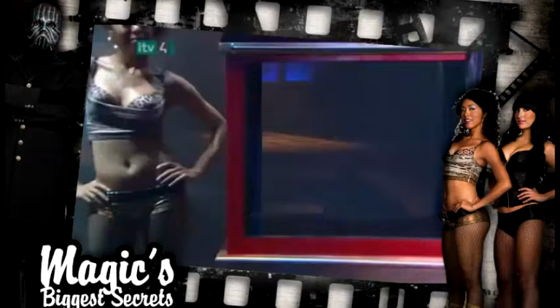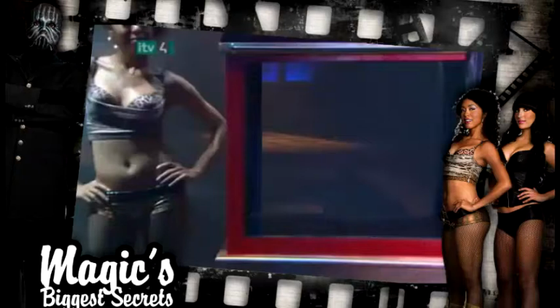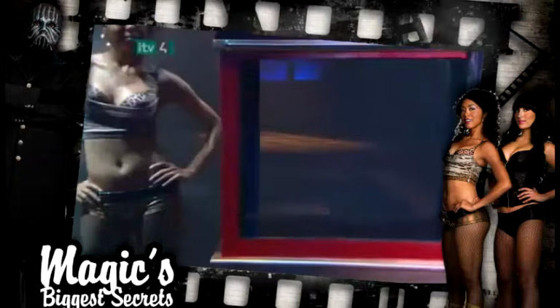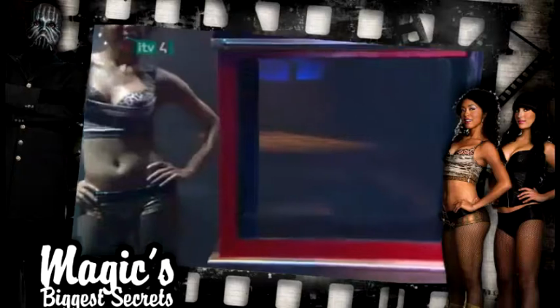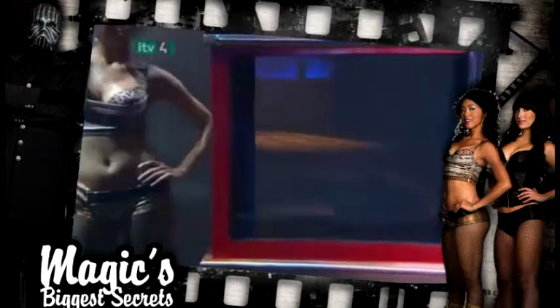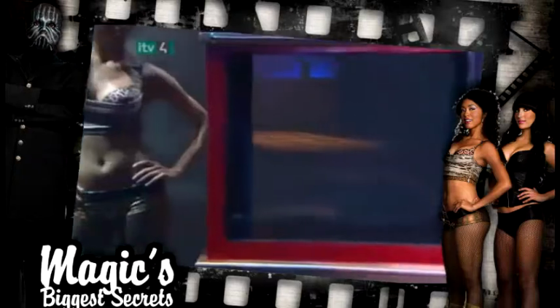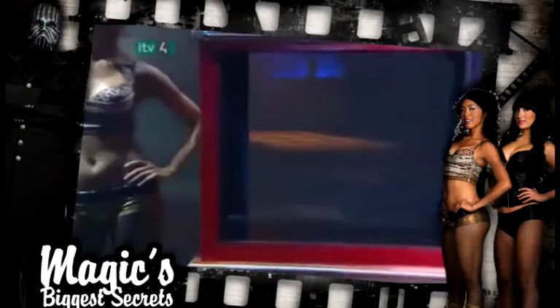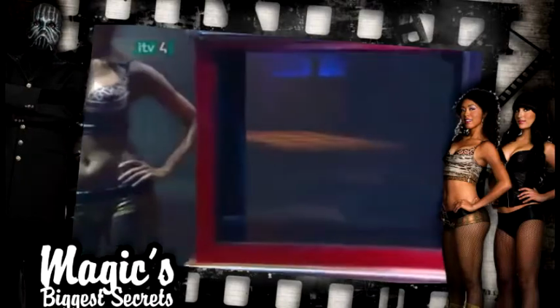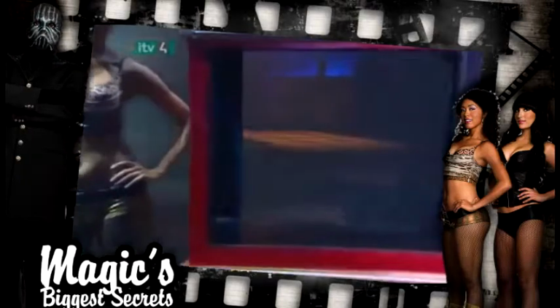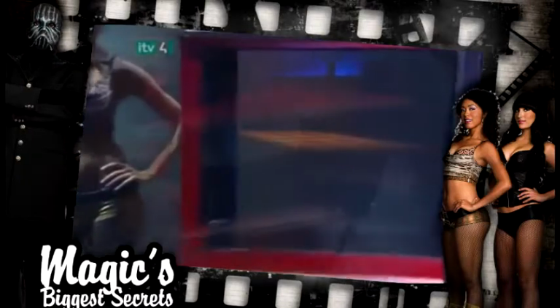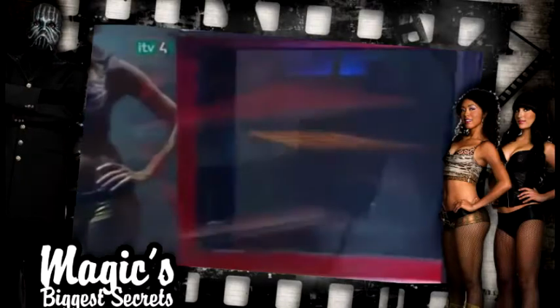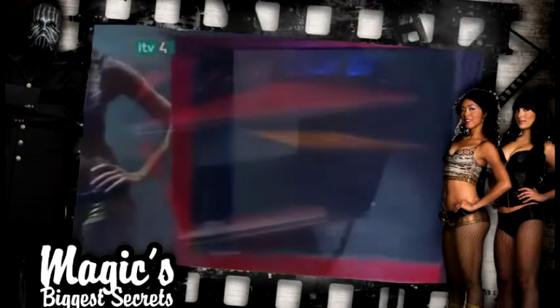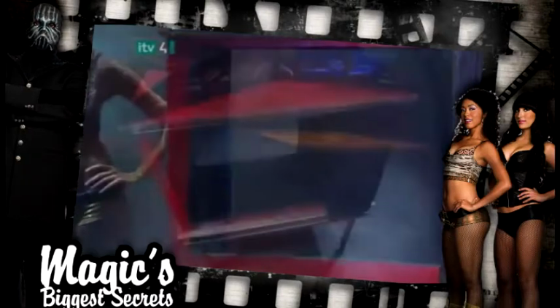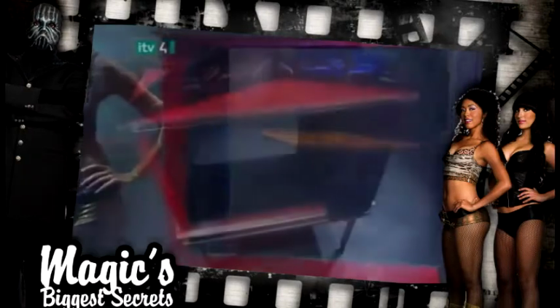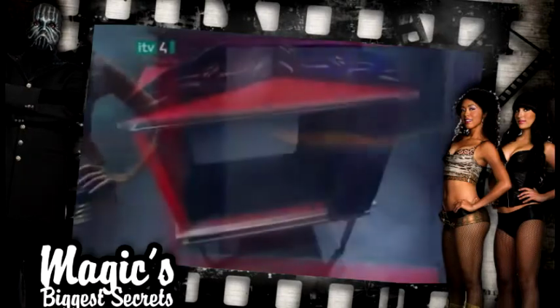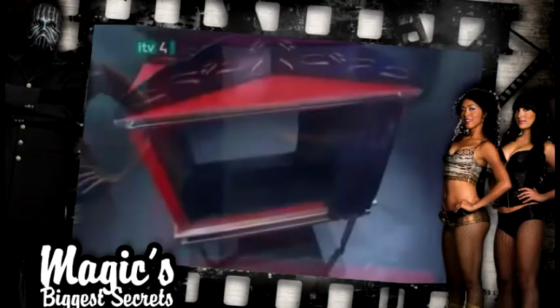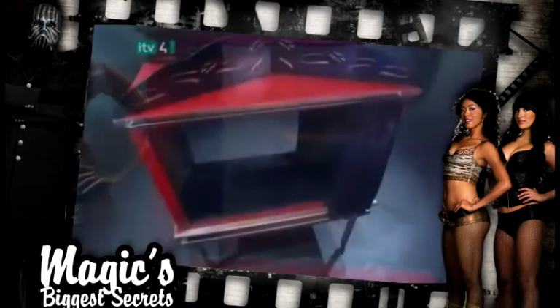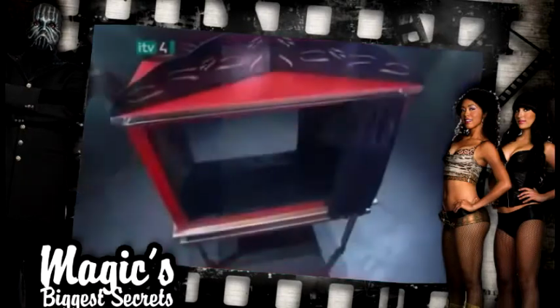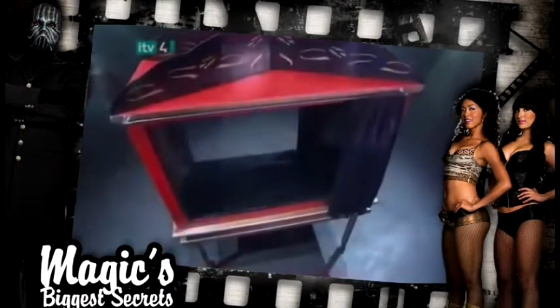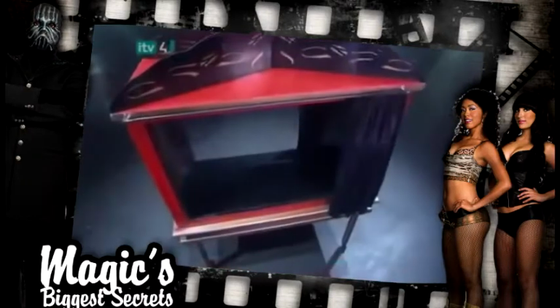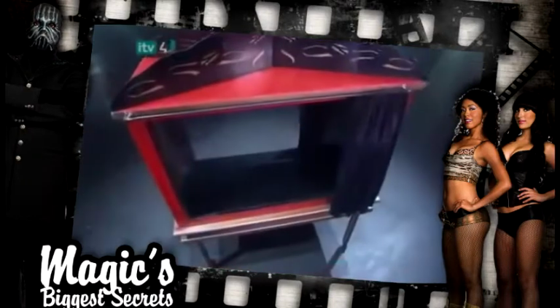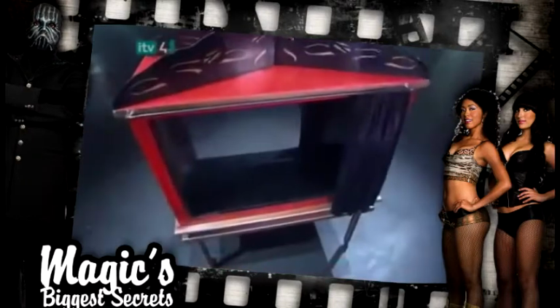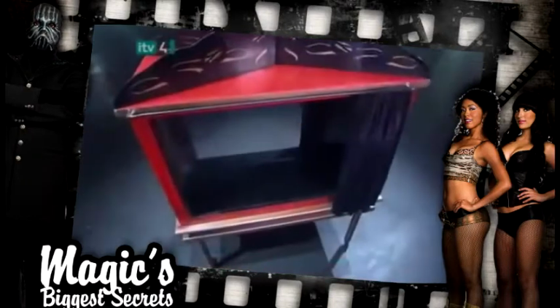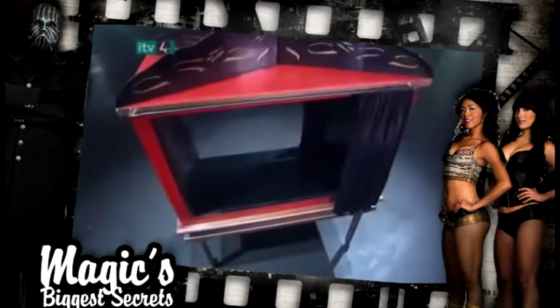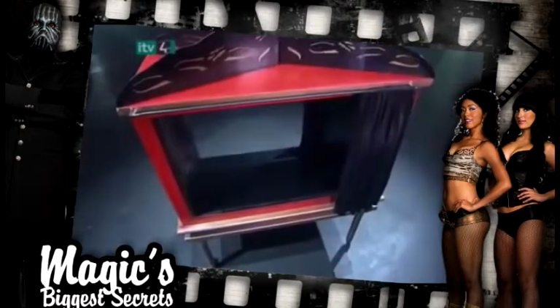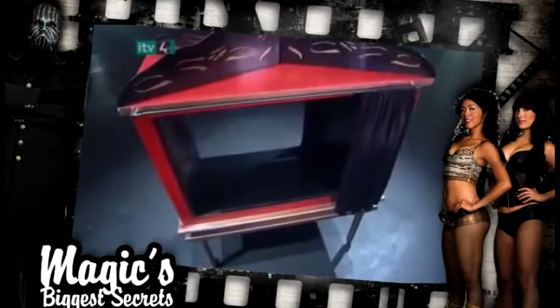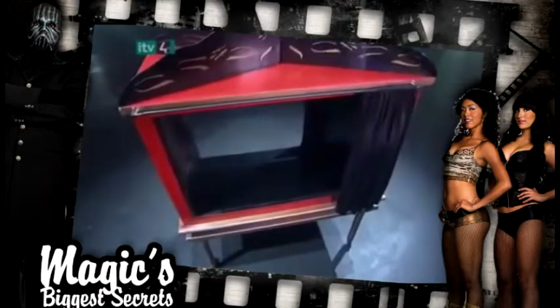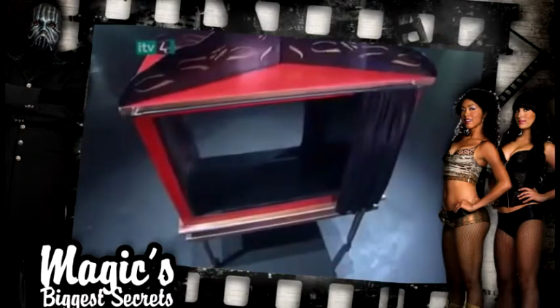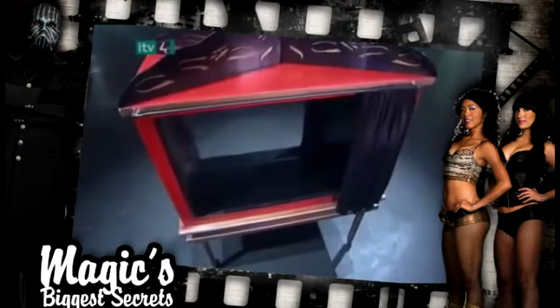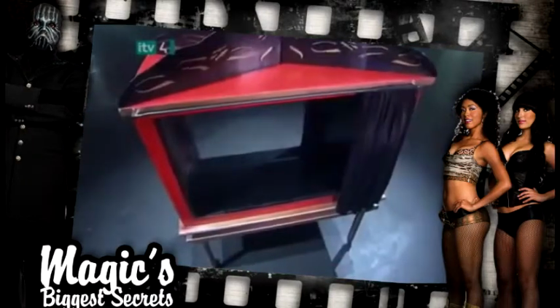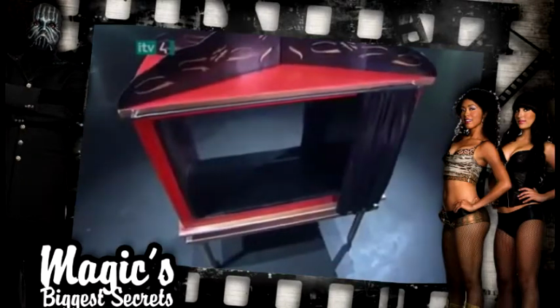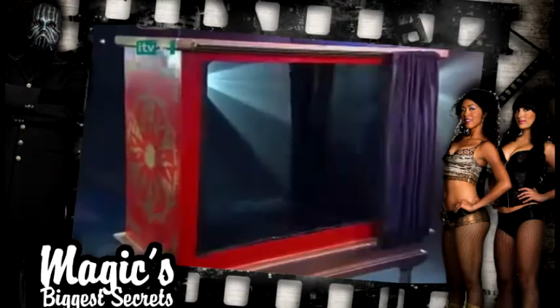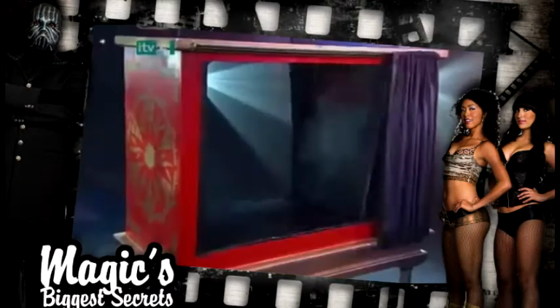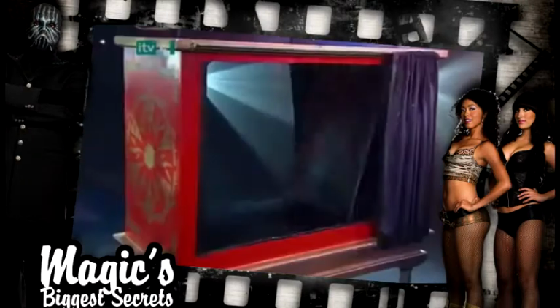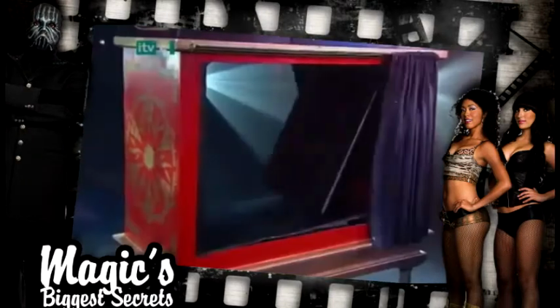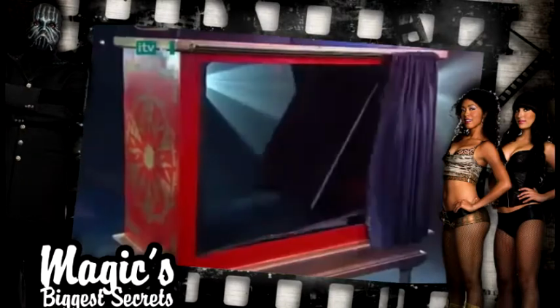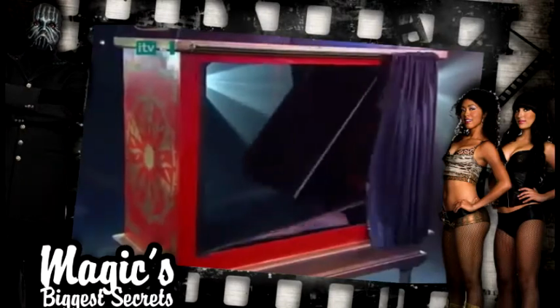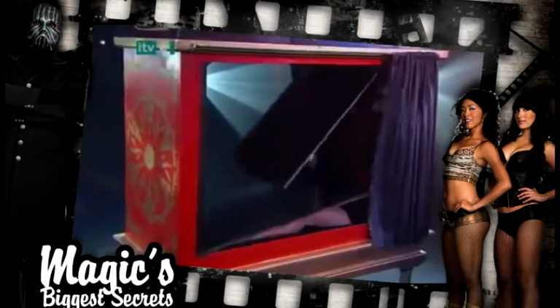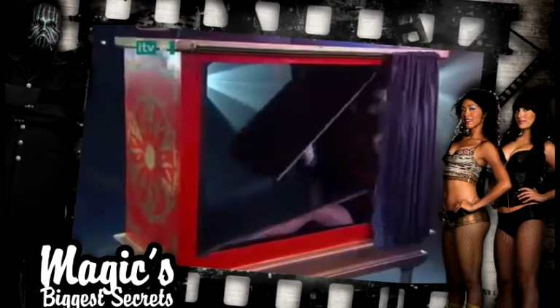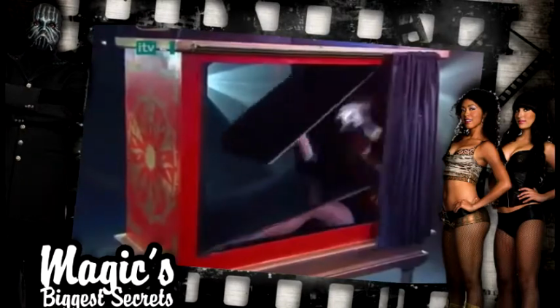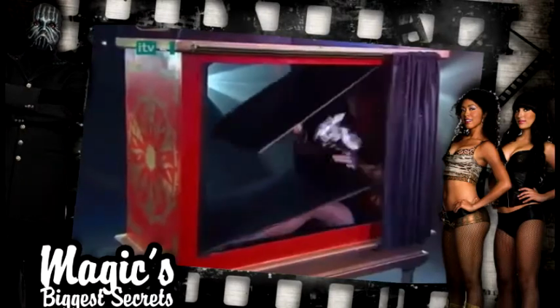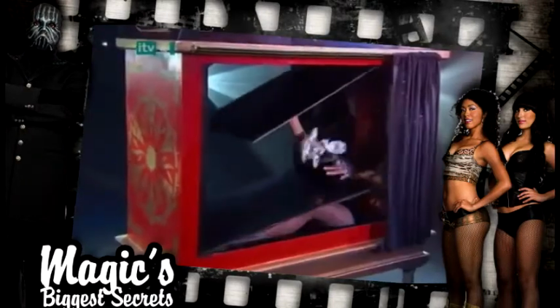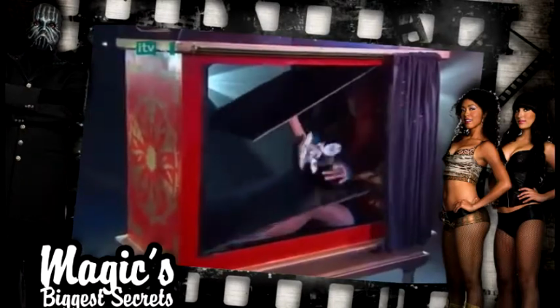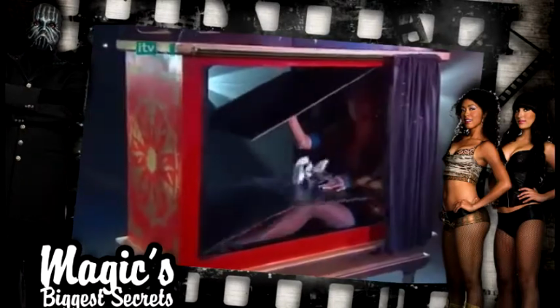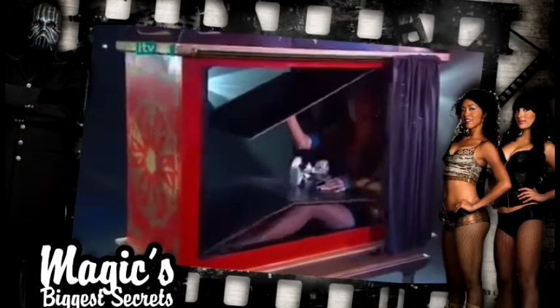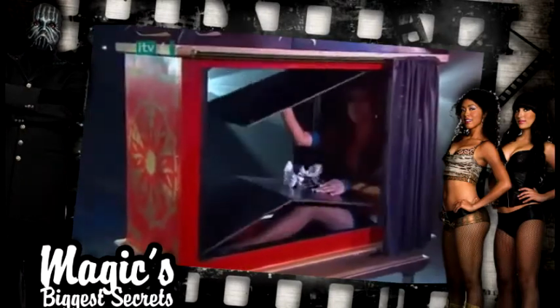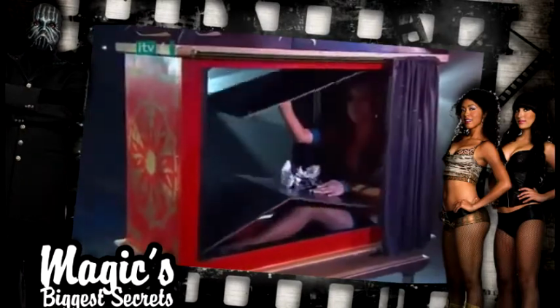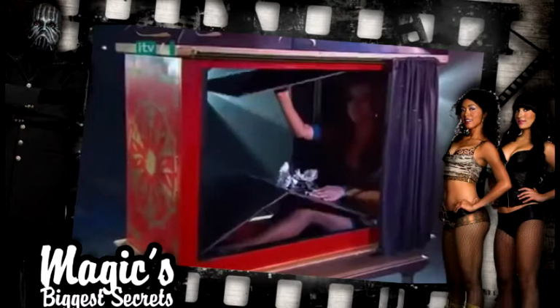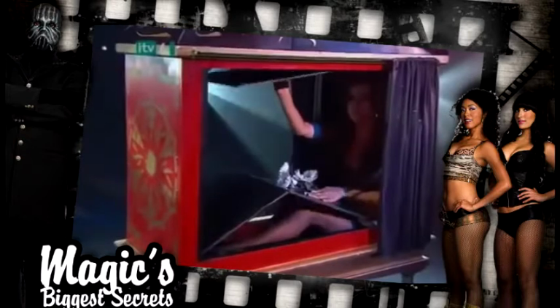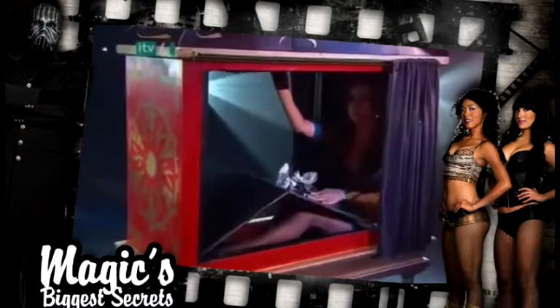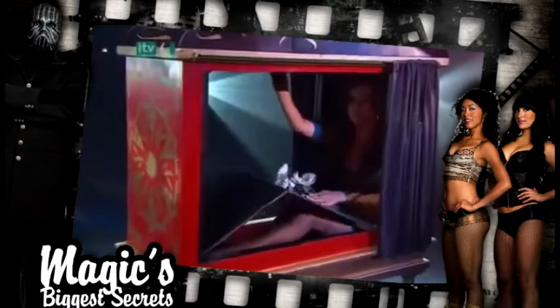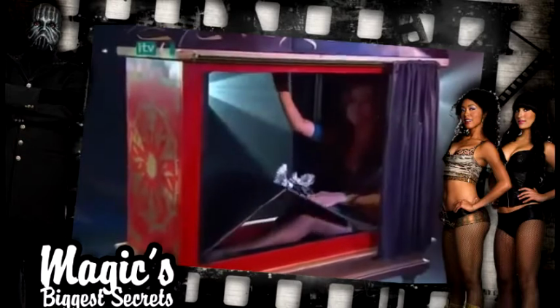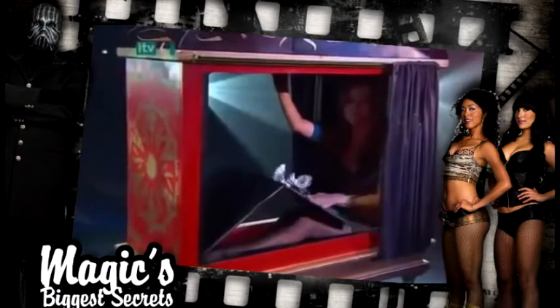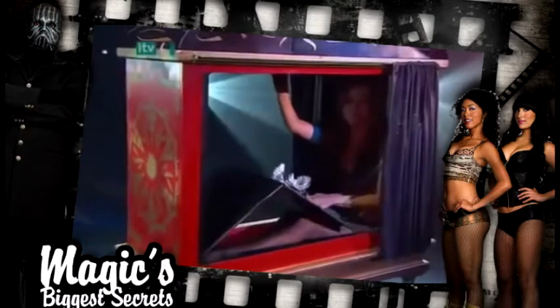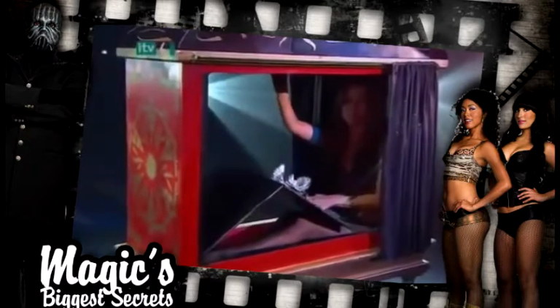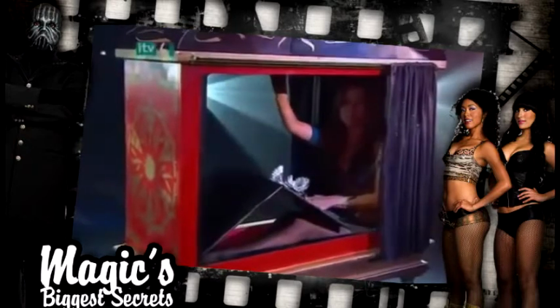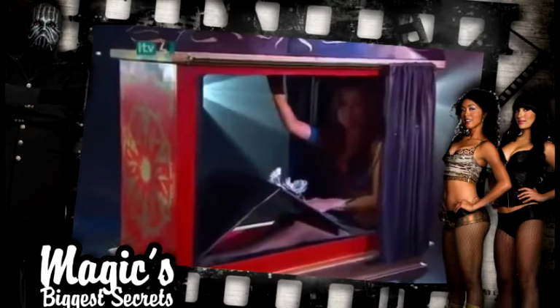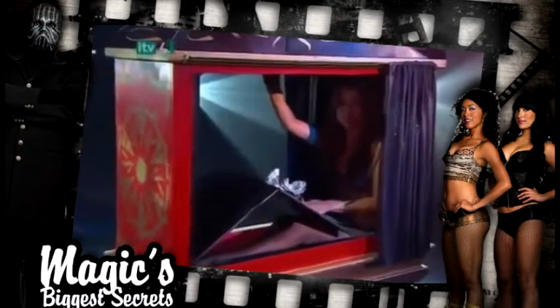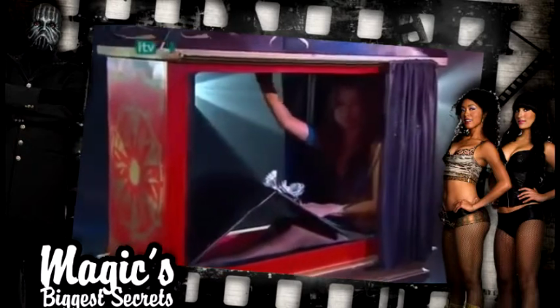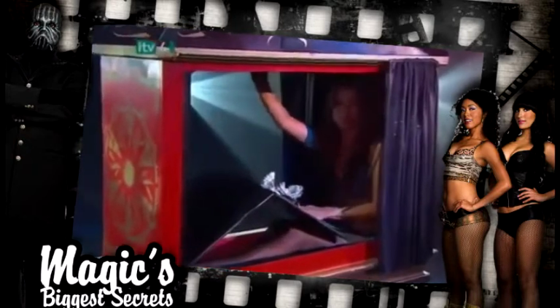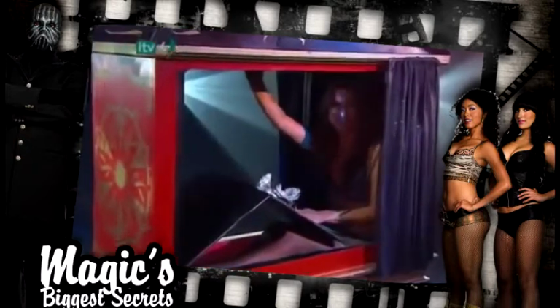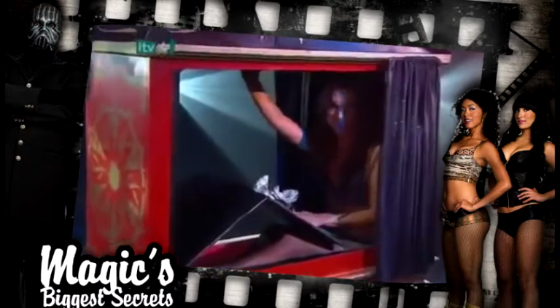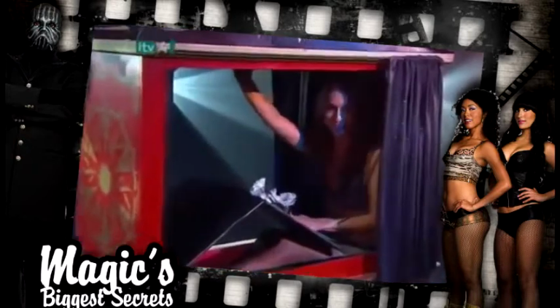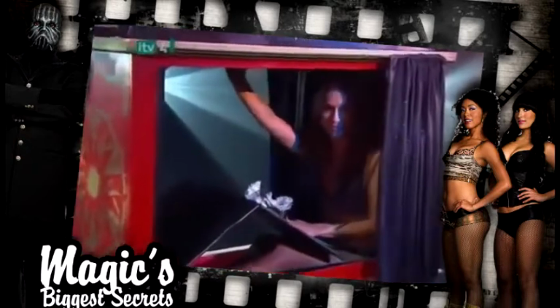This is a complex illusion. The secret is in the cabinet — there are some hidden panels that conceal the girl and her flowers.